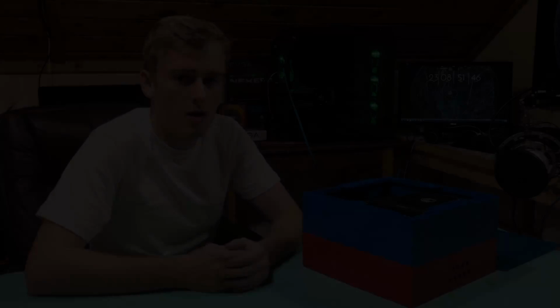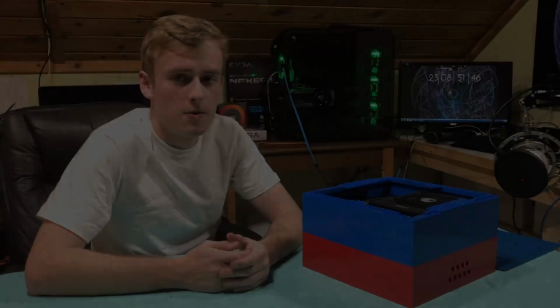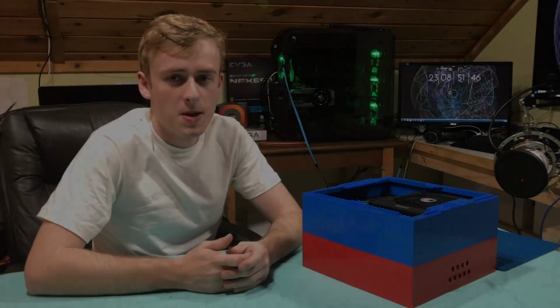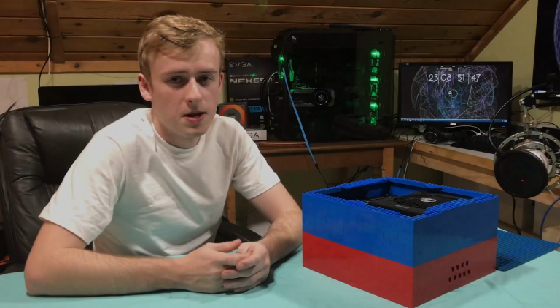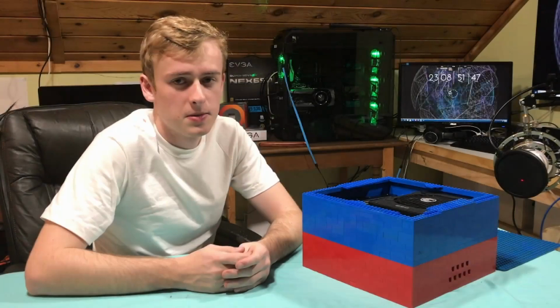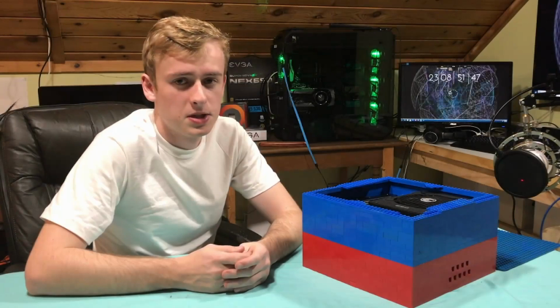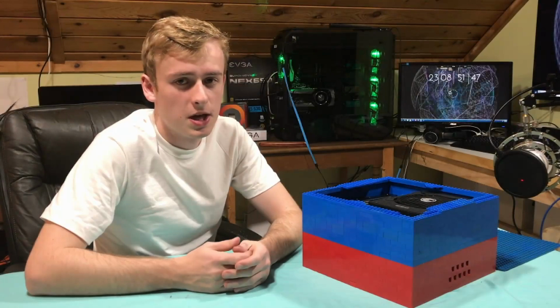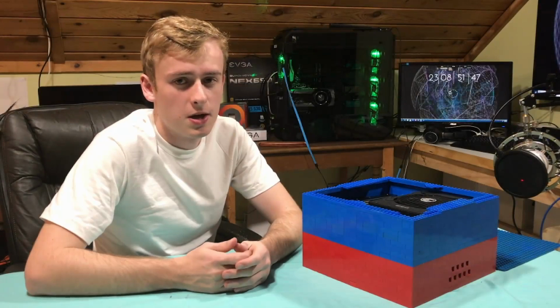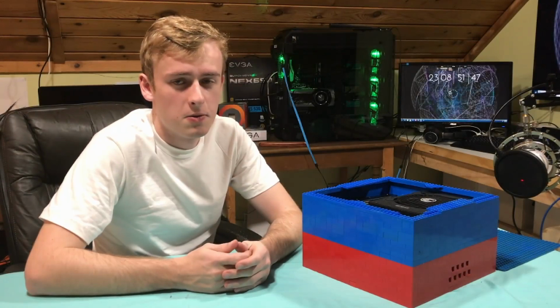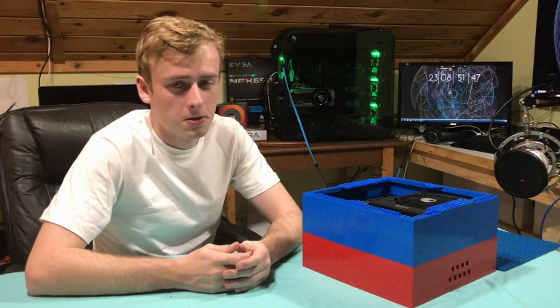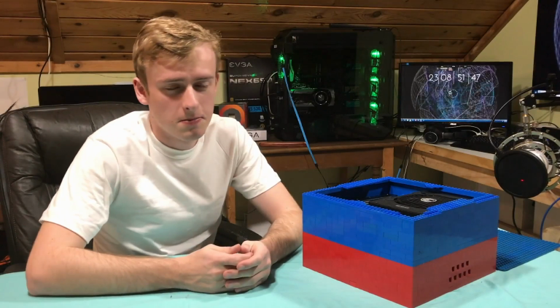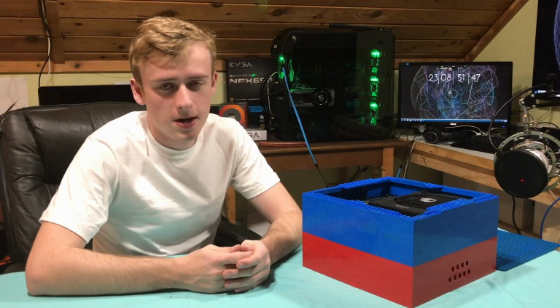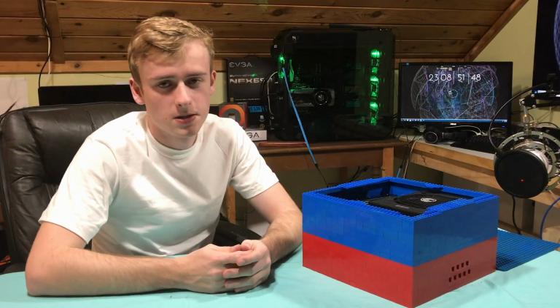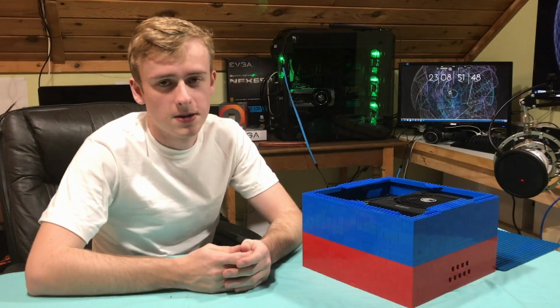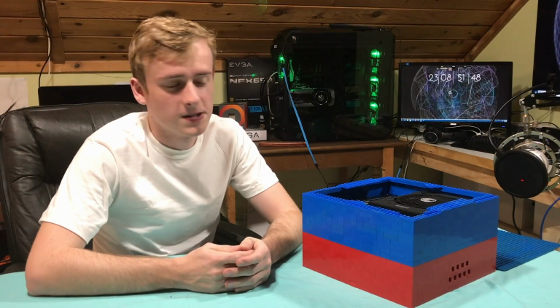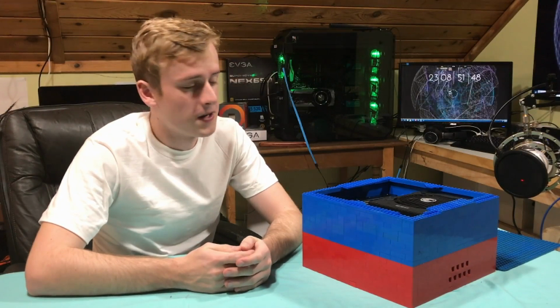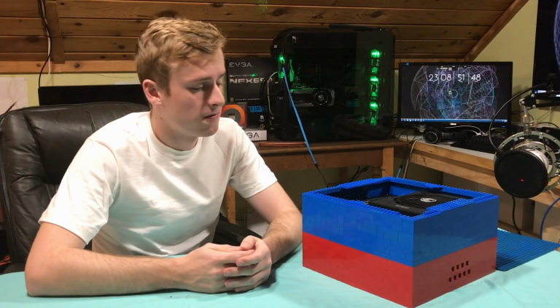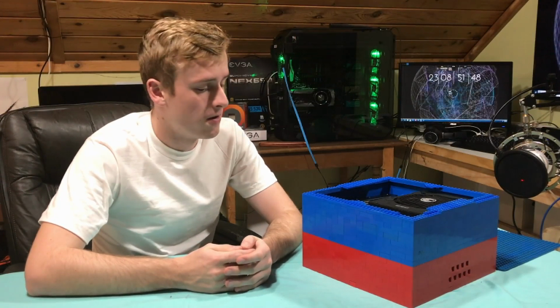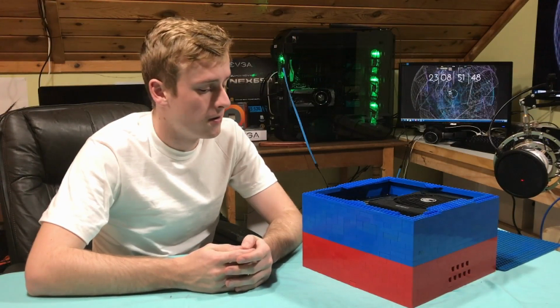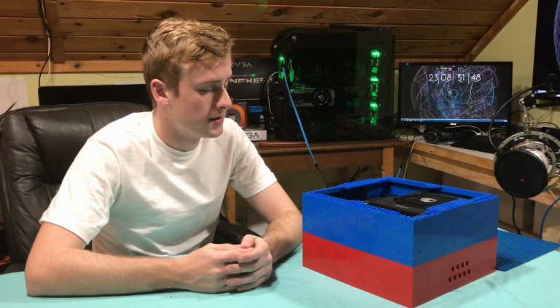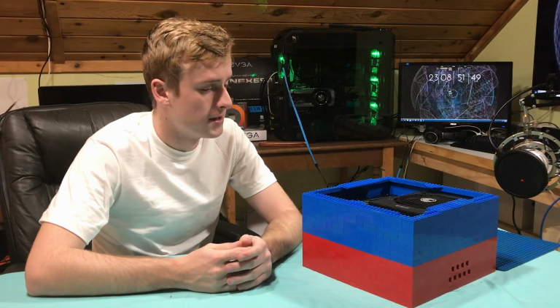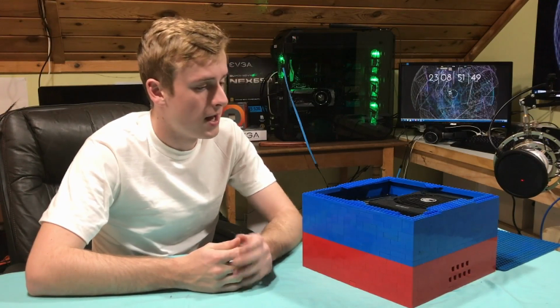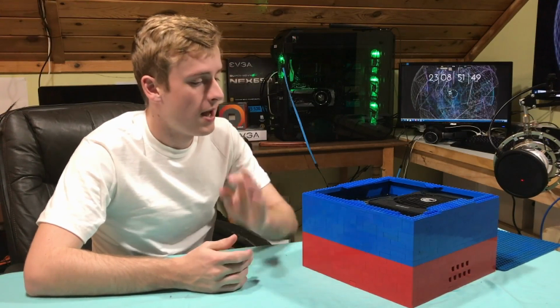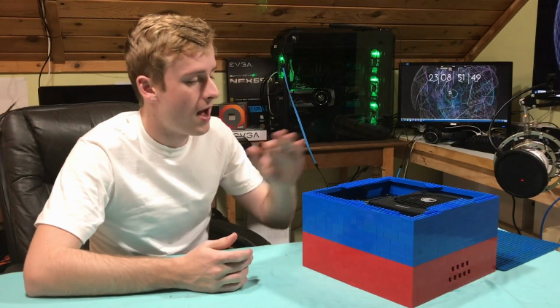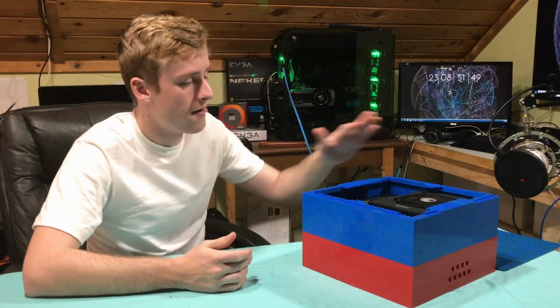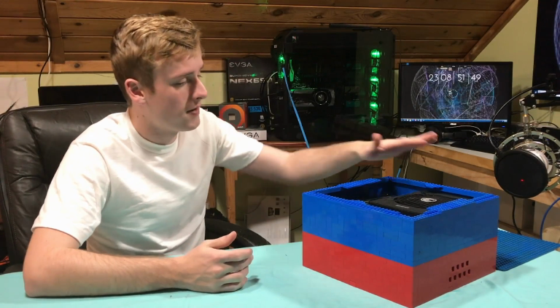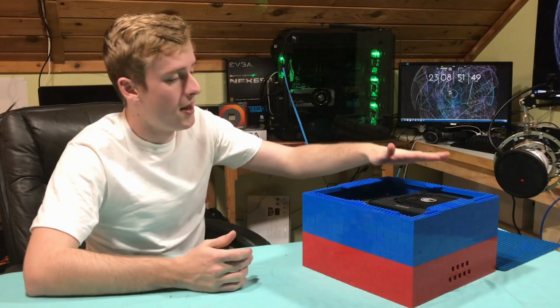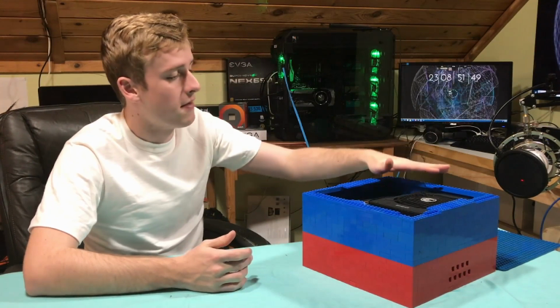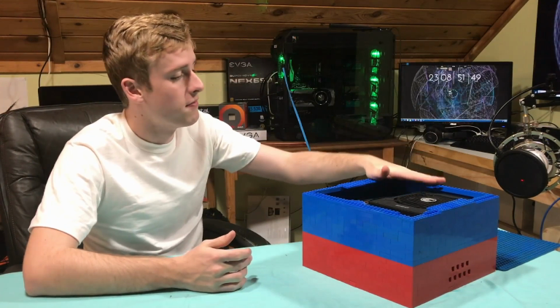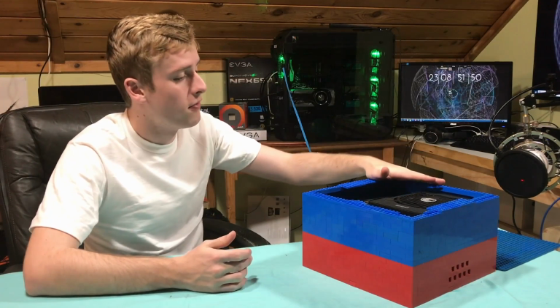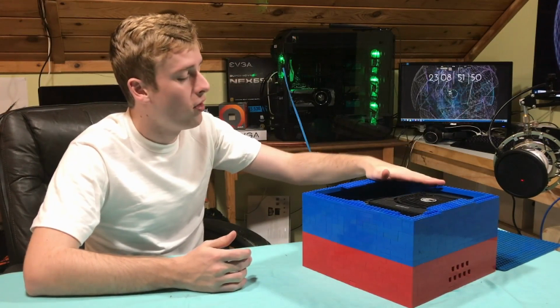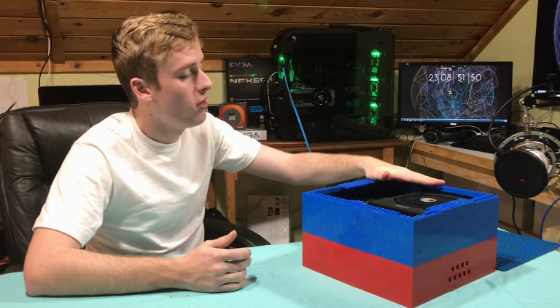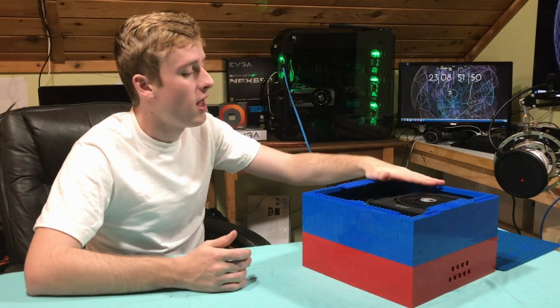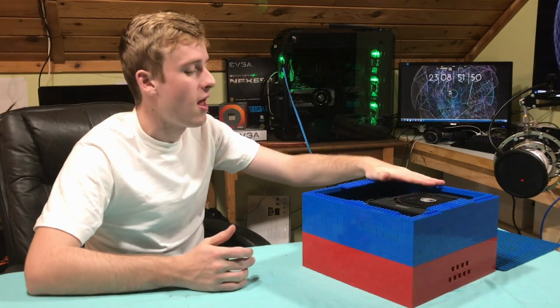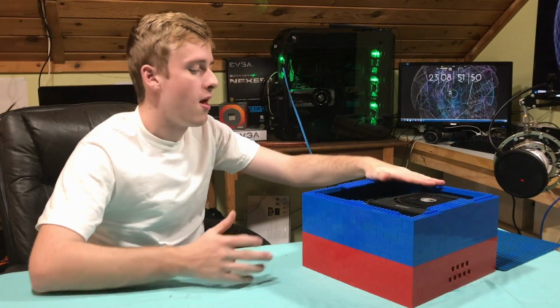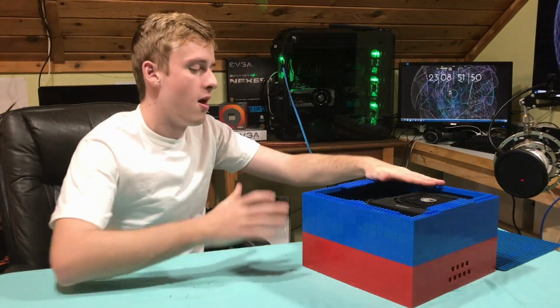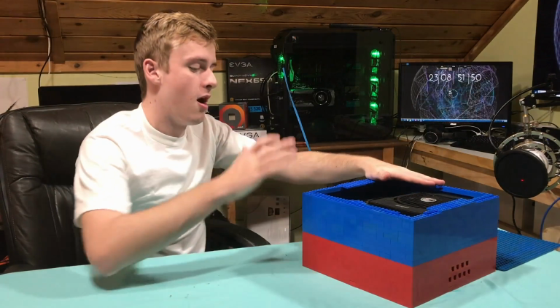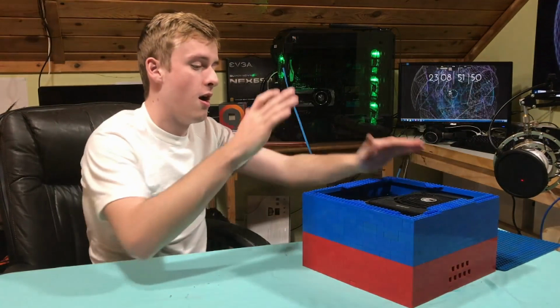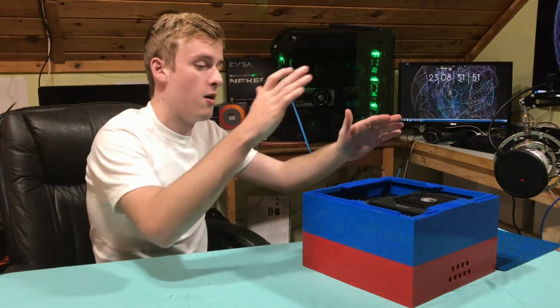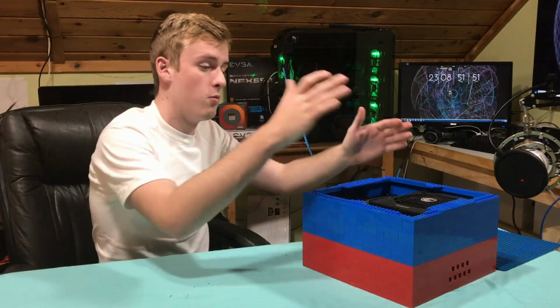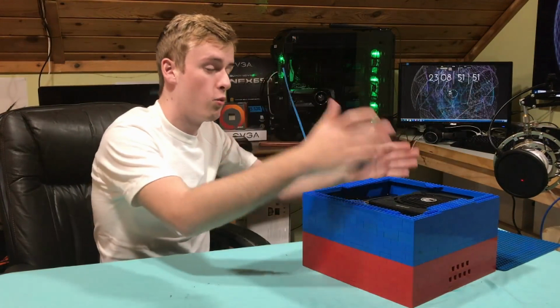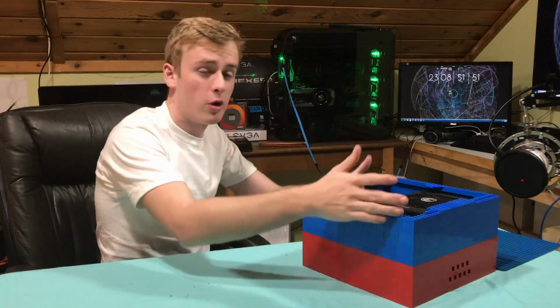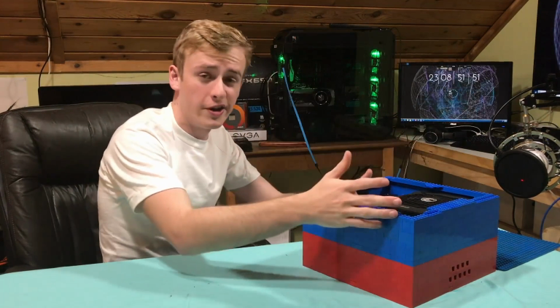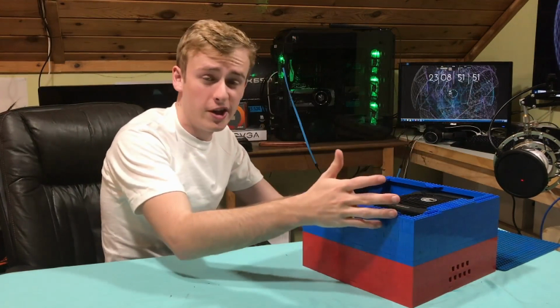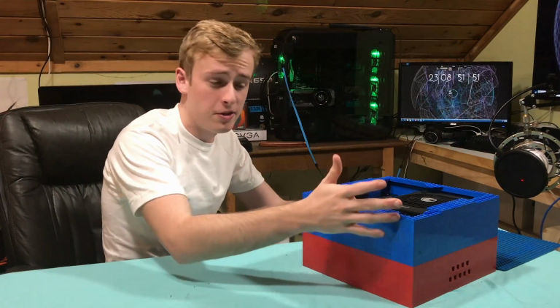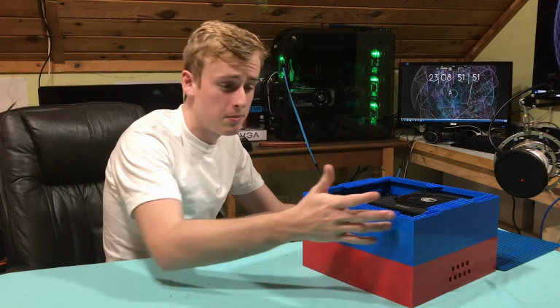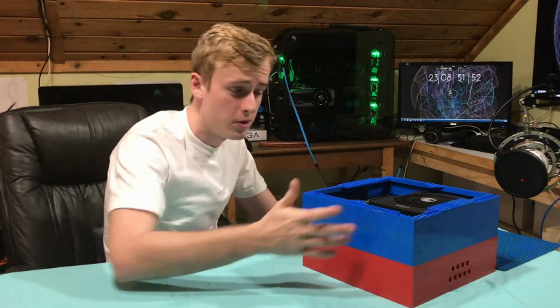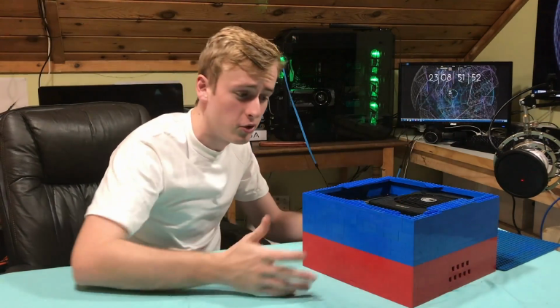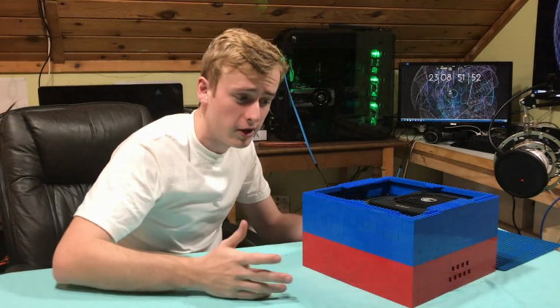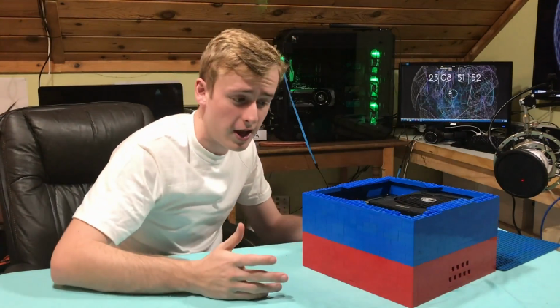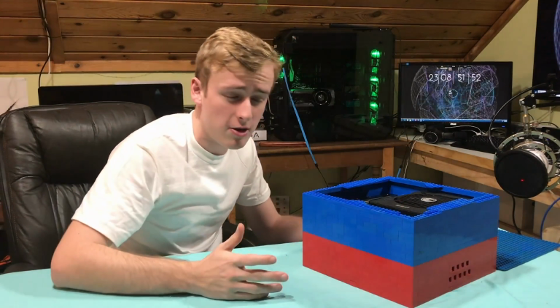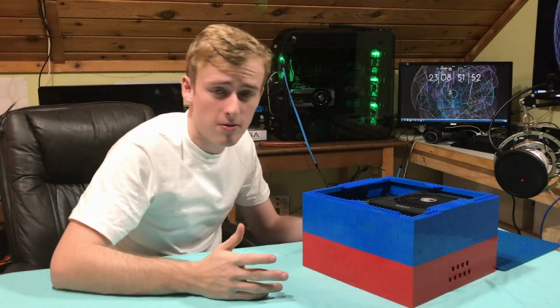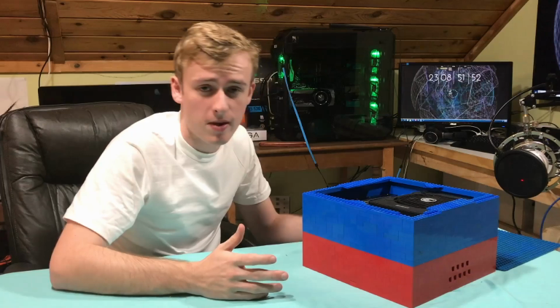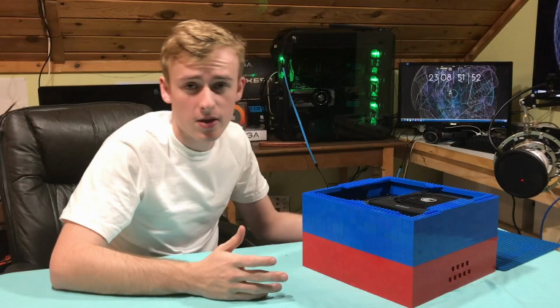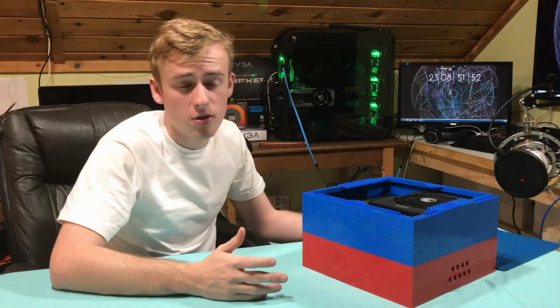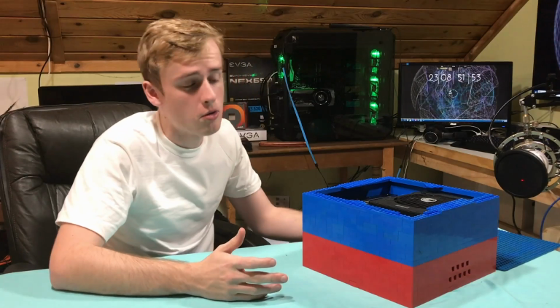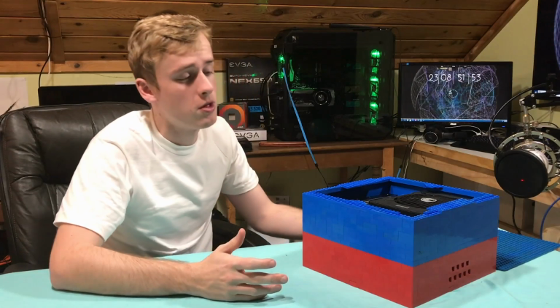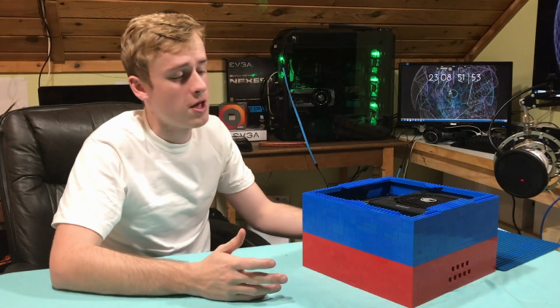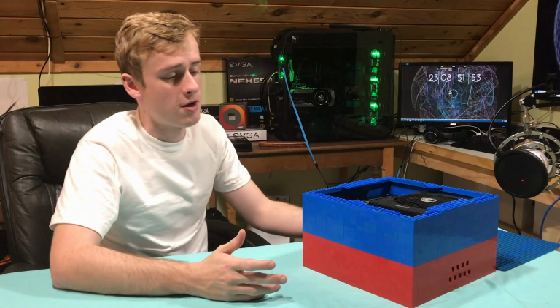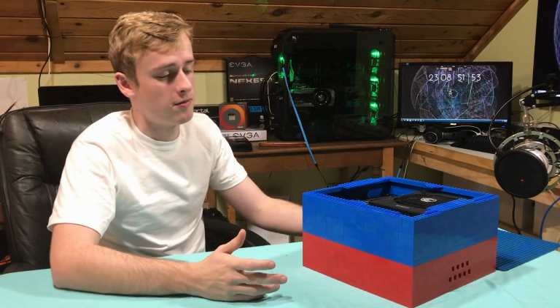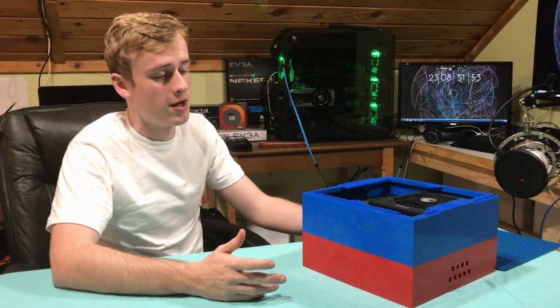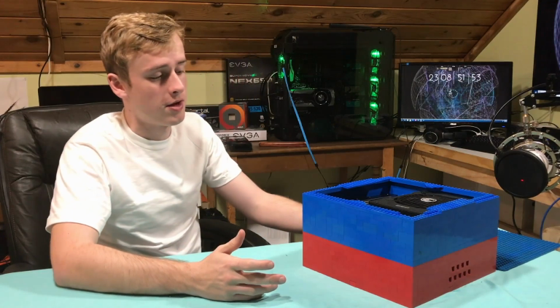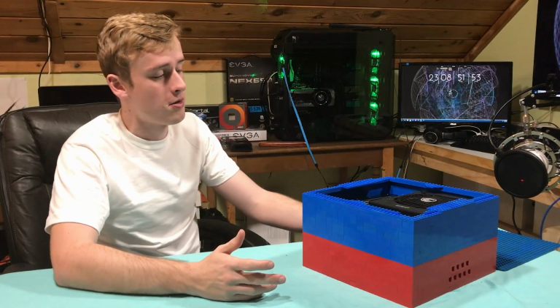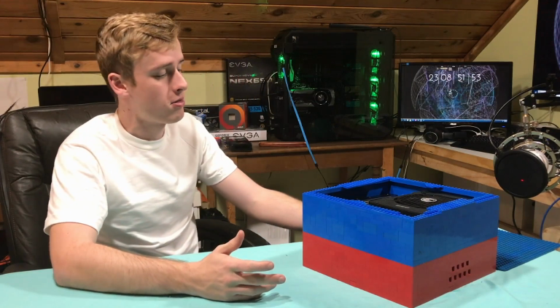Hello, my name is Jay and welcome back to my TechnoVault. Today I've got a fully working computer case made solely out of Legos.